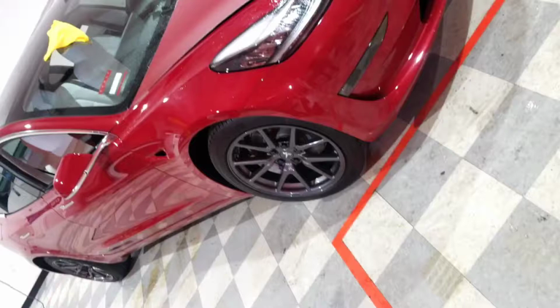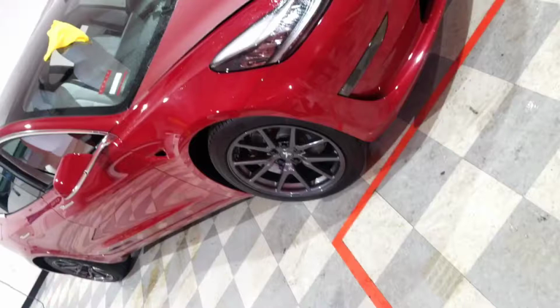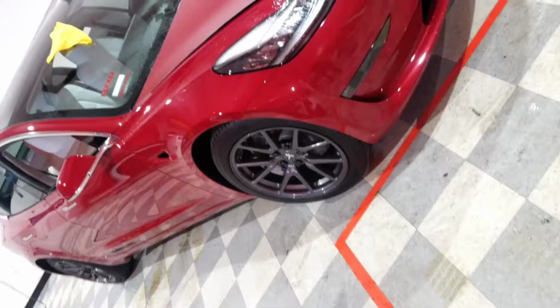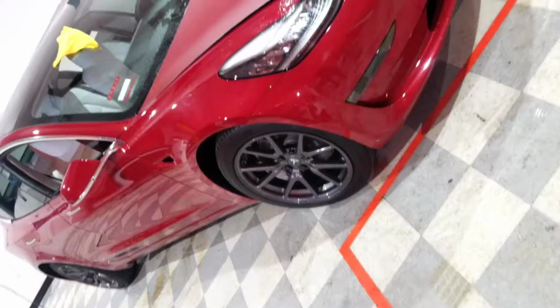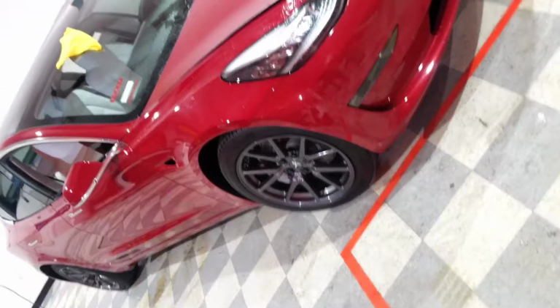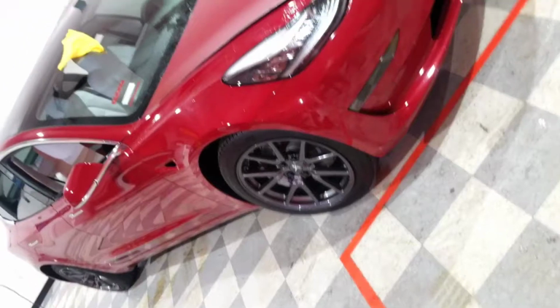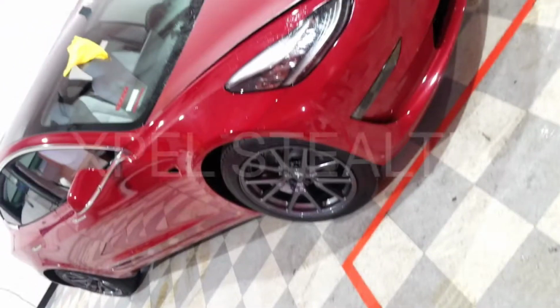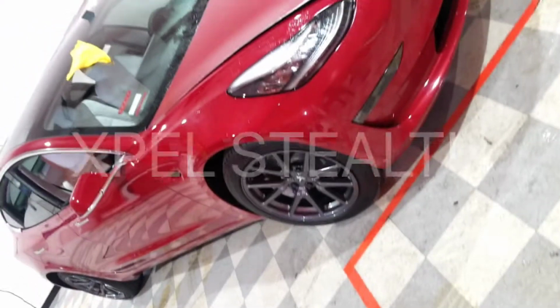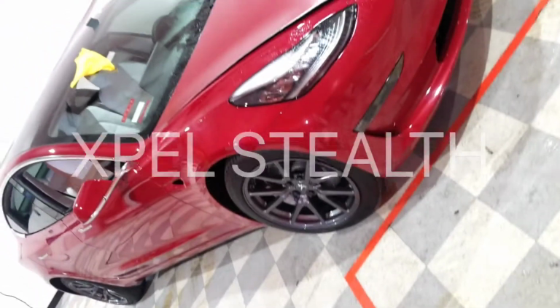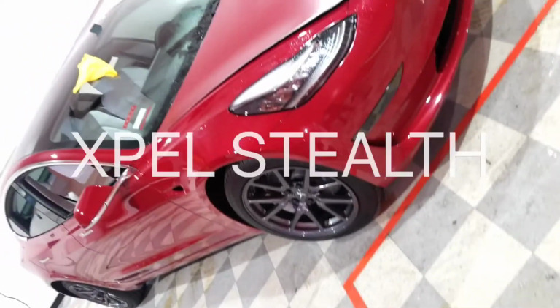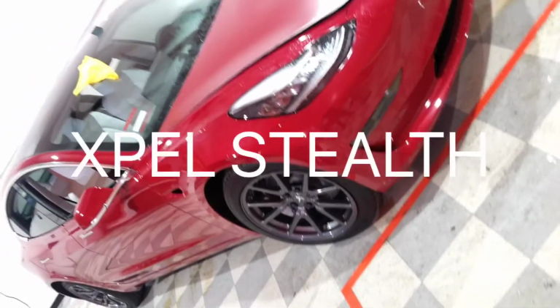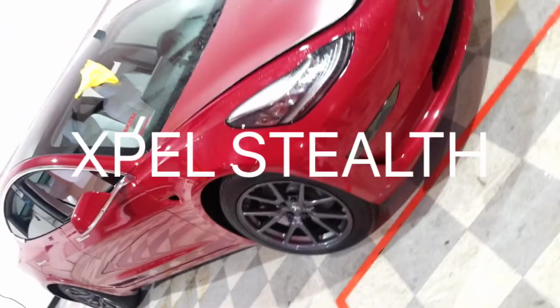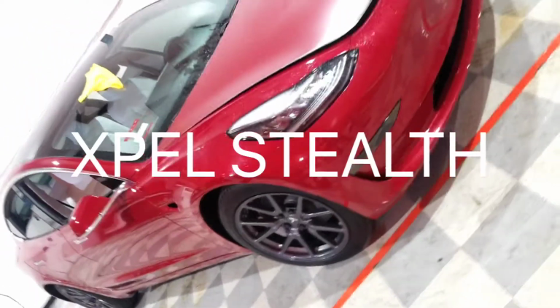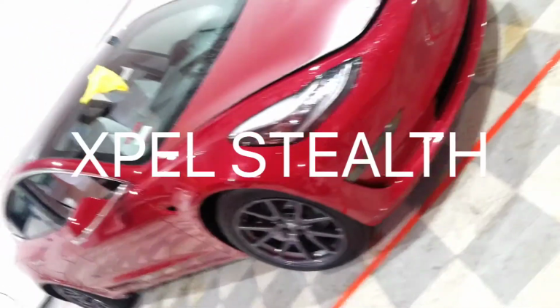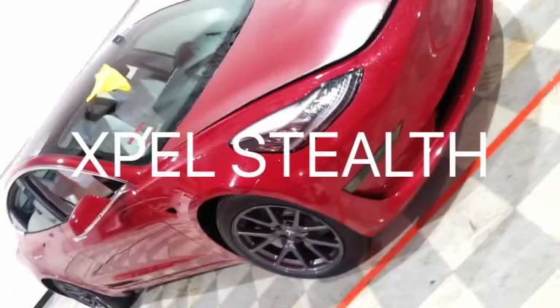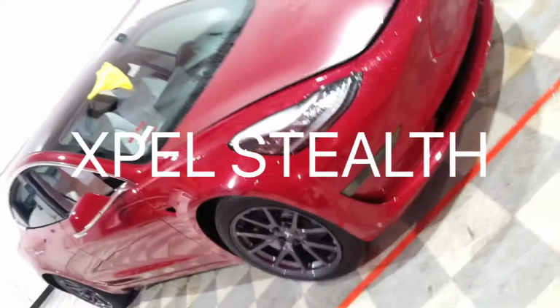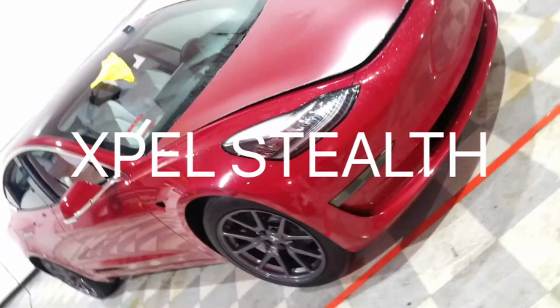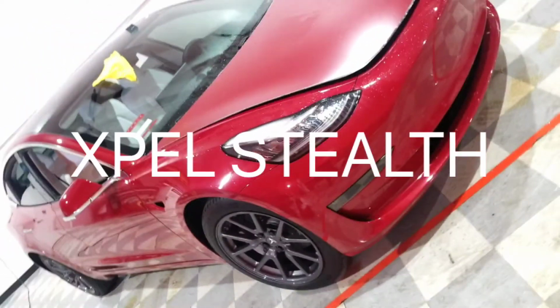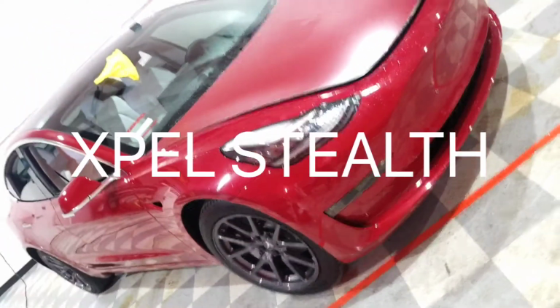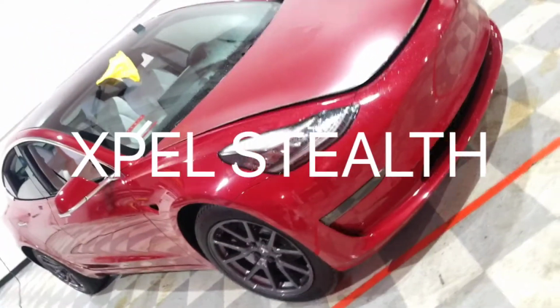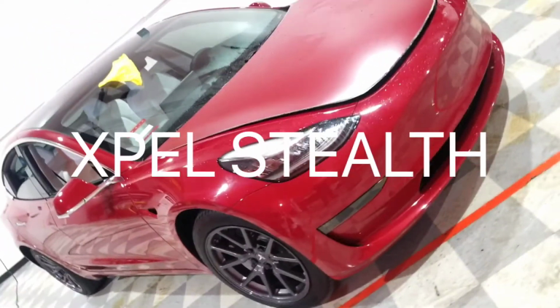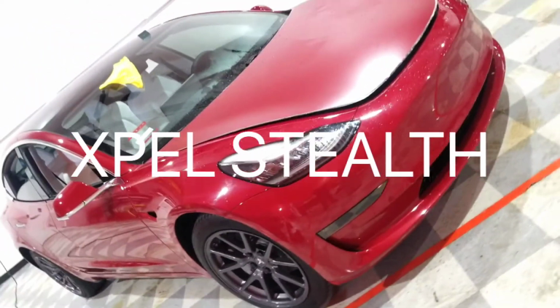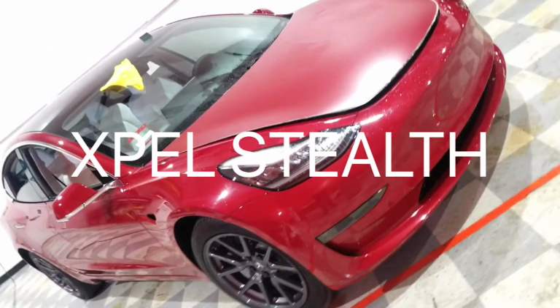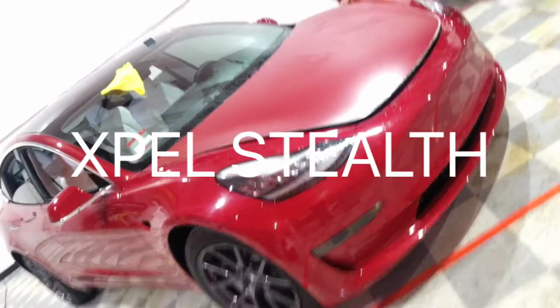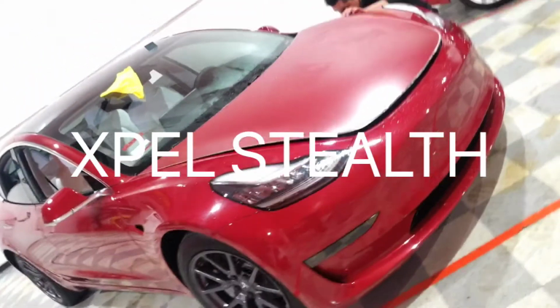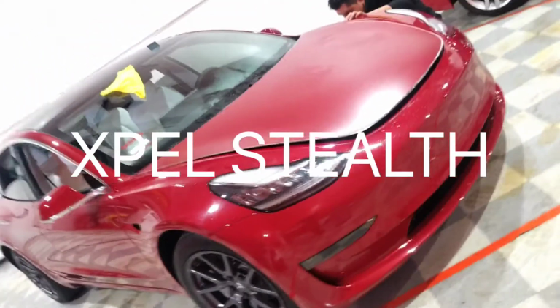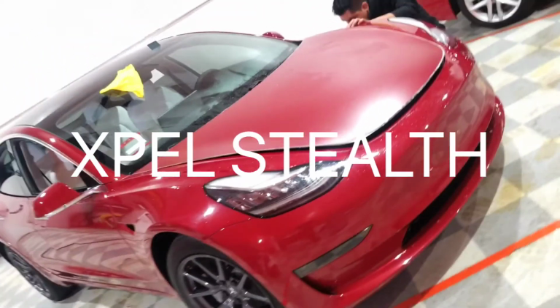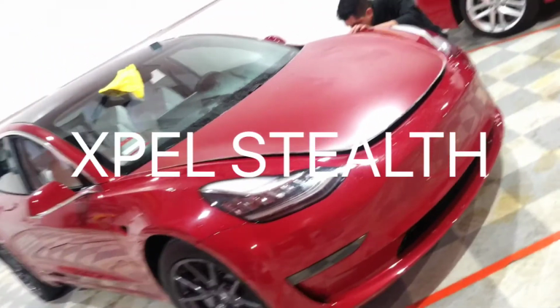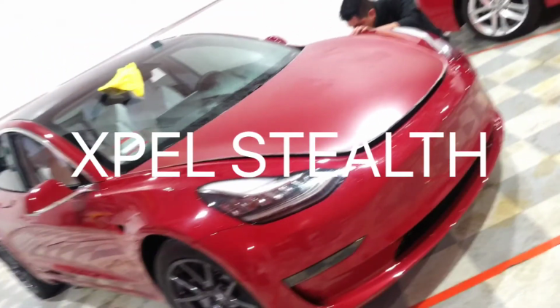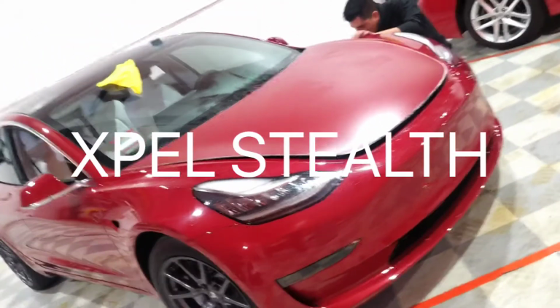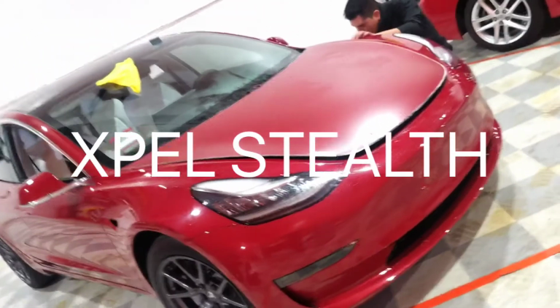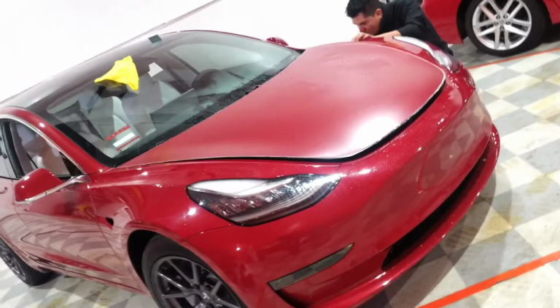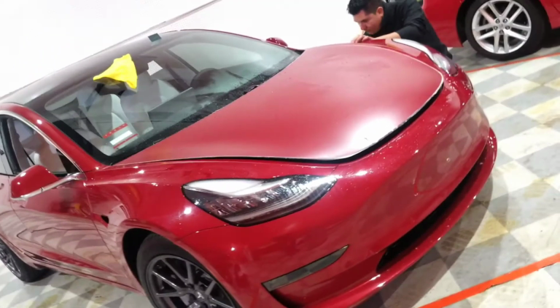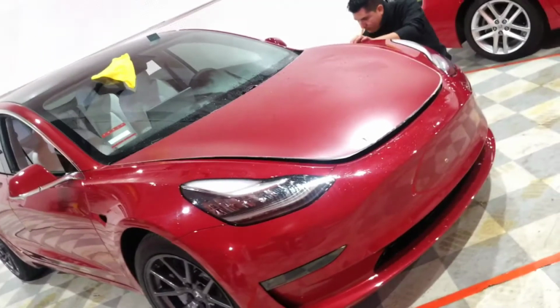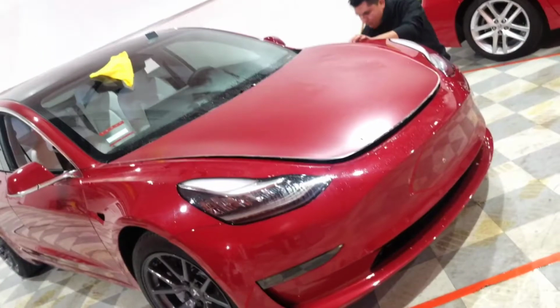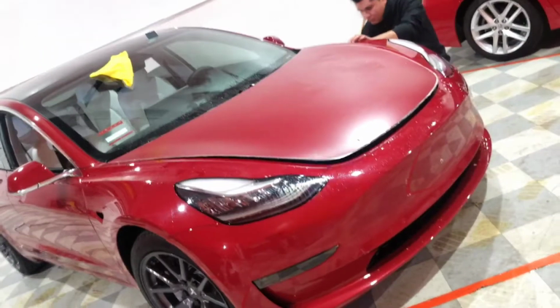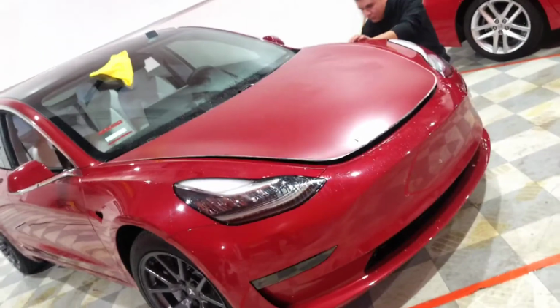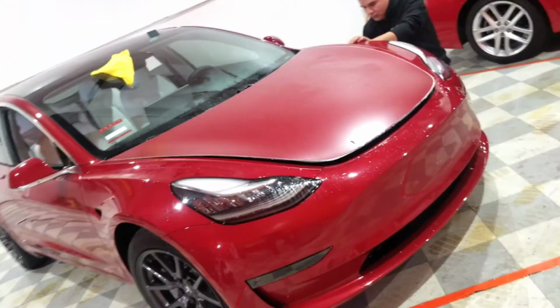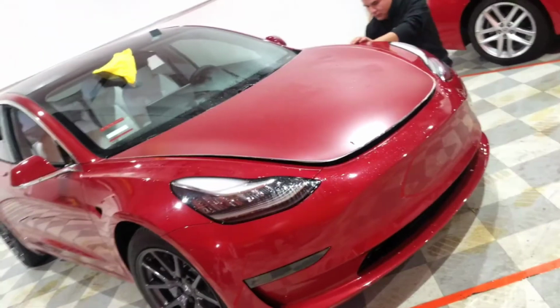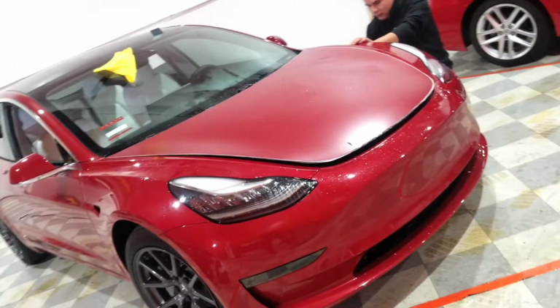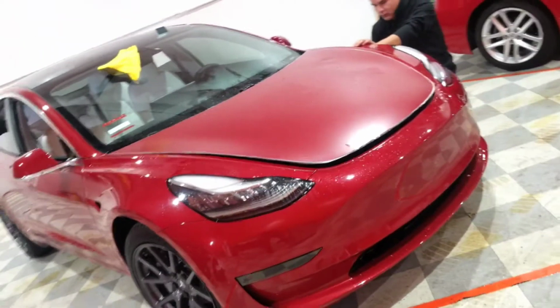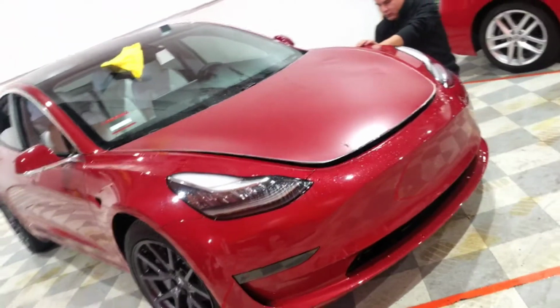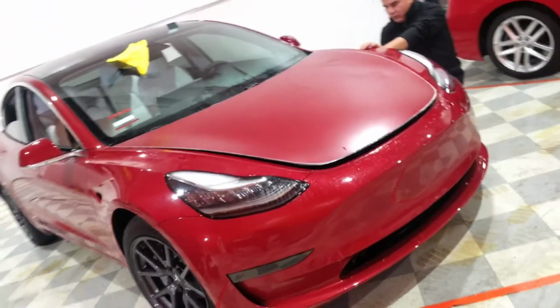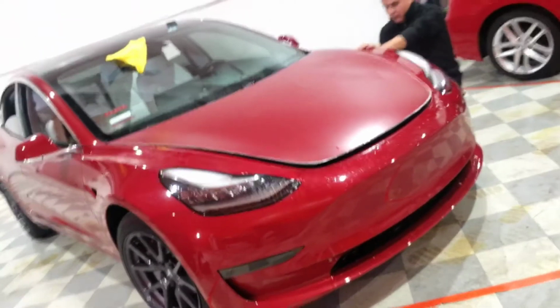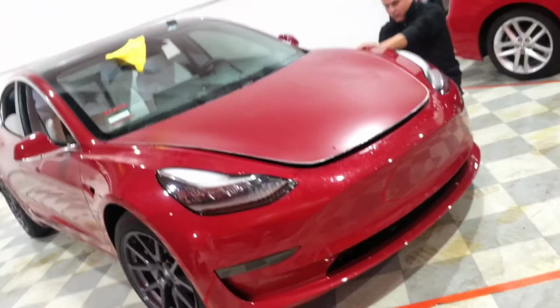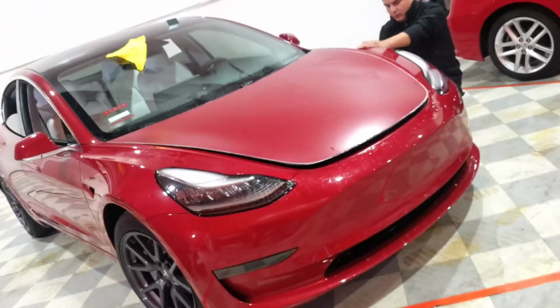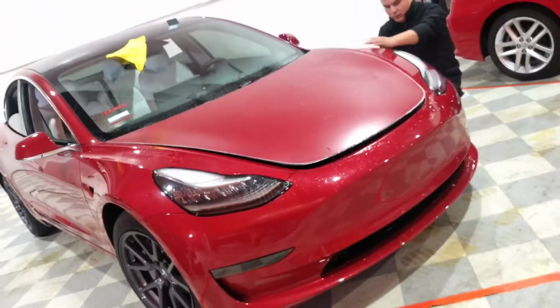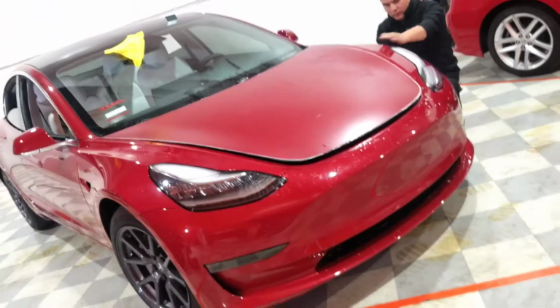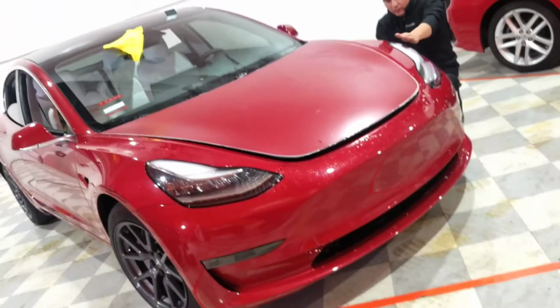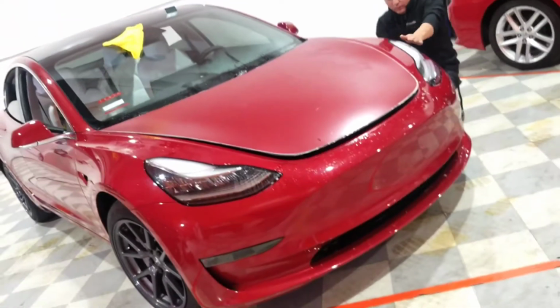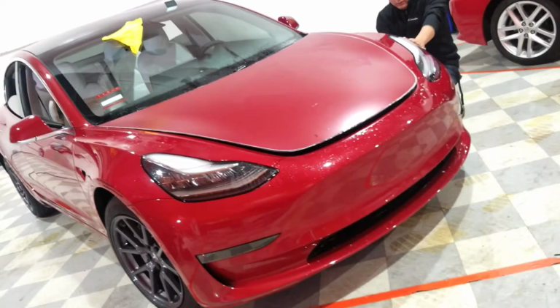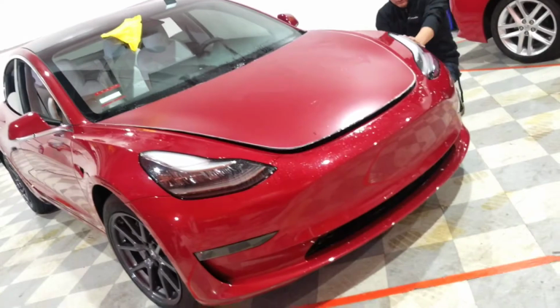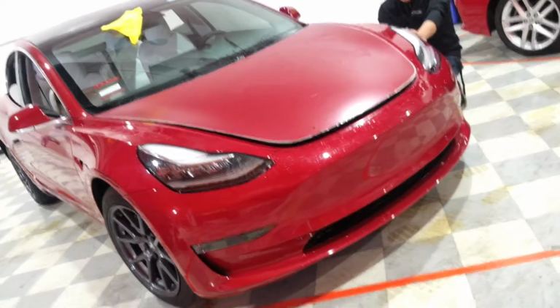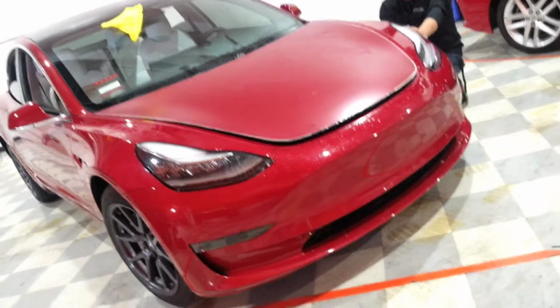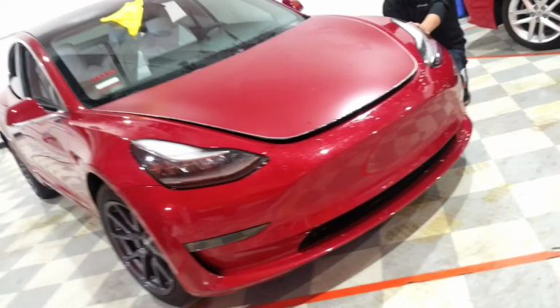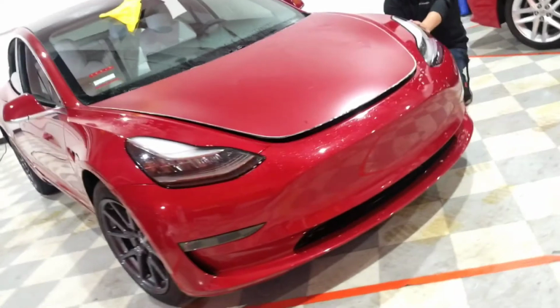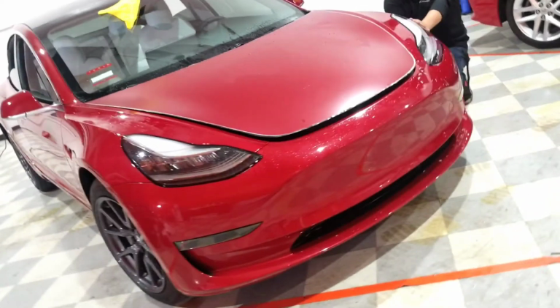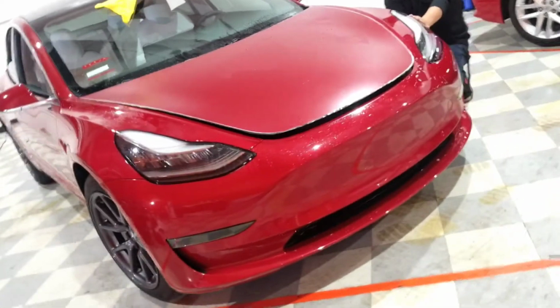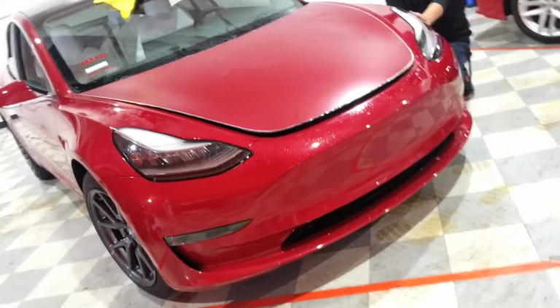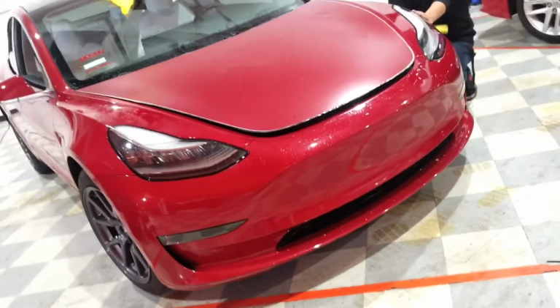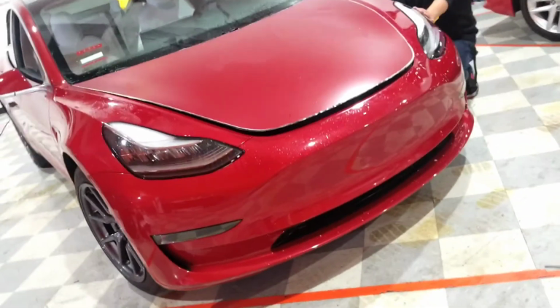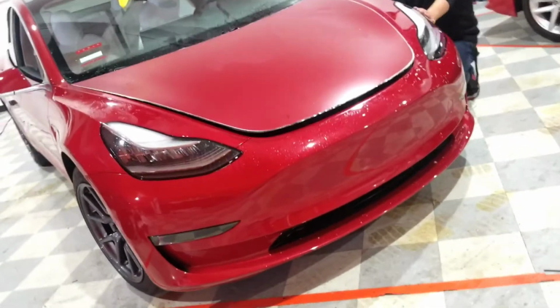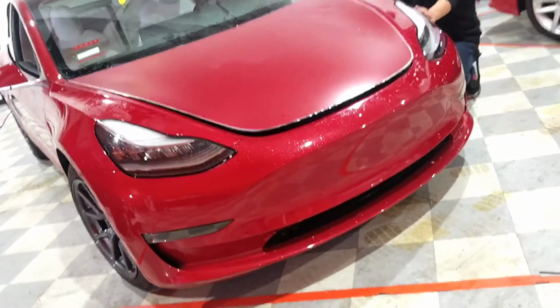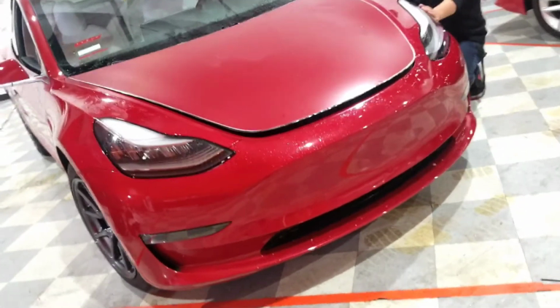Here you have a red Tesla Model 3 getting wrapped in X-Spells Stealth paint protection film.